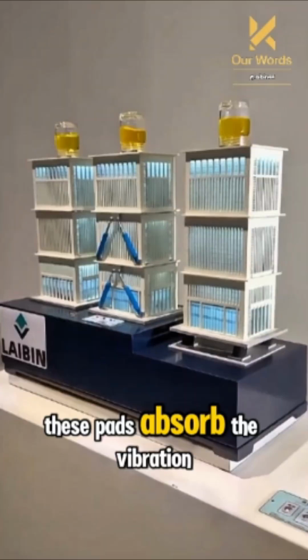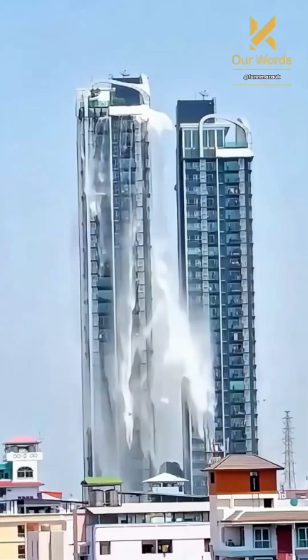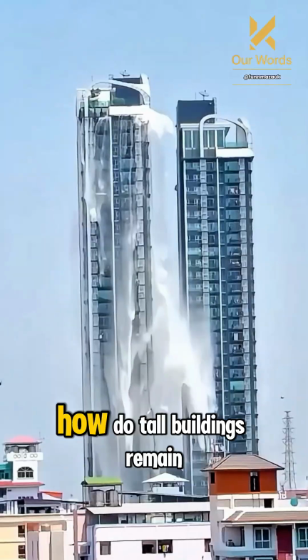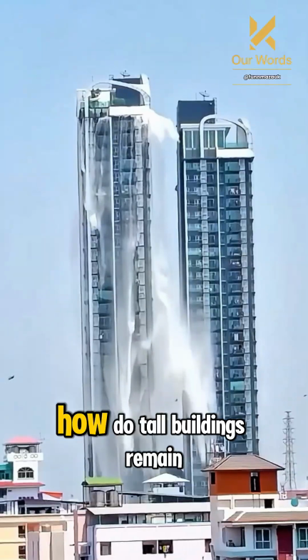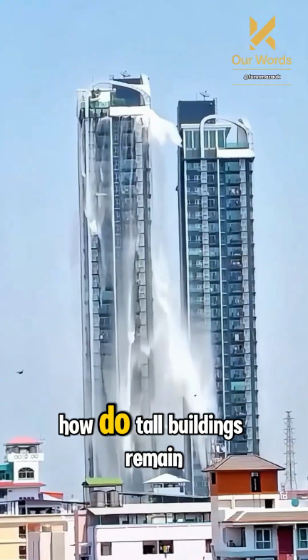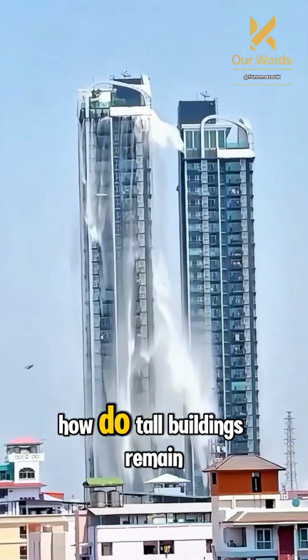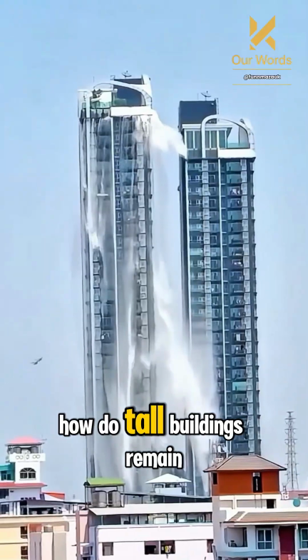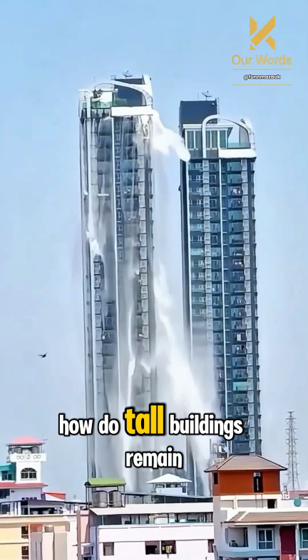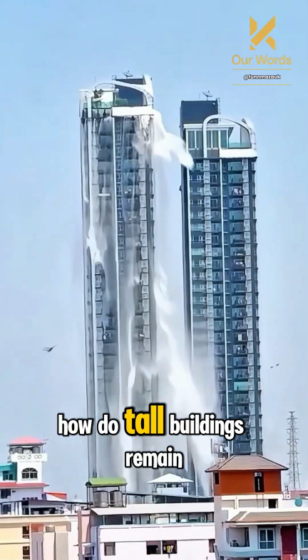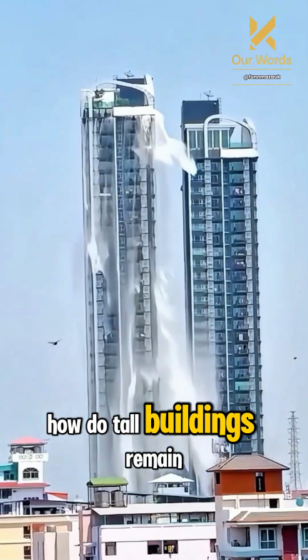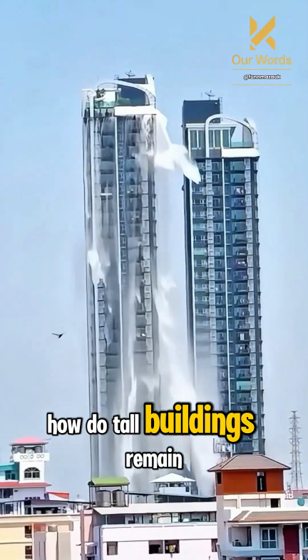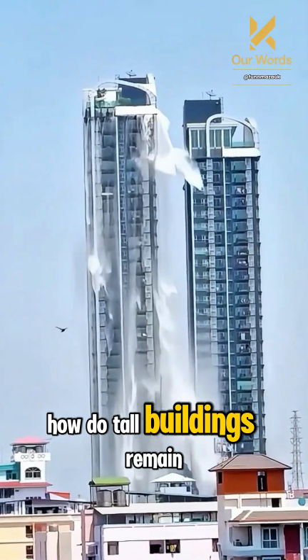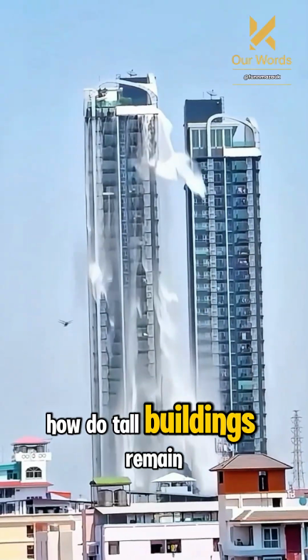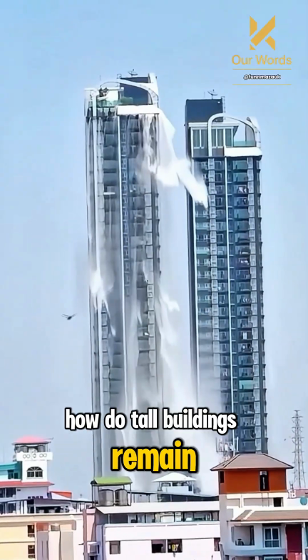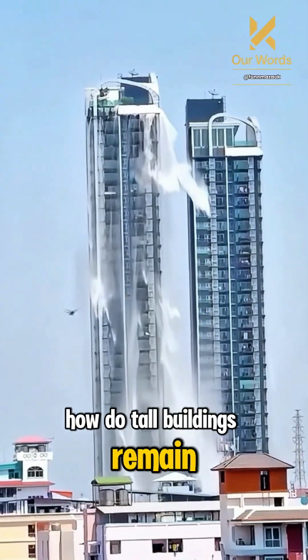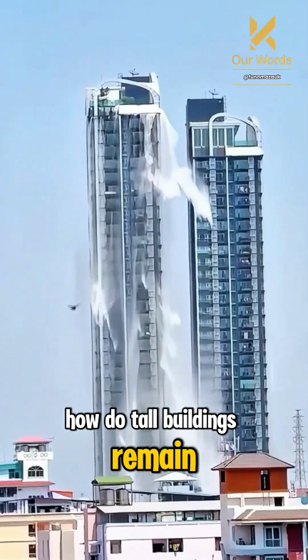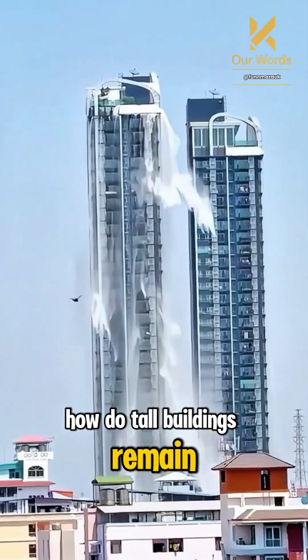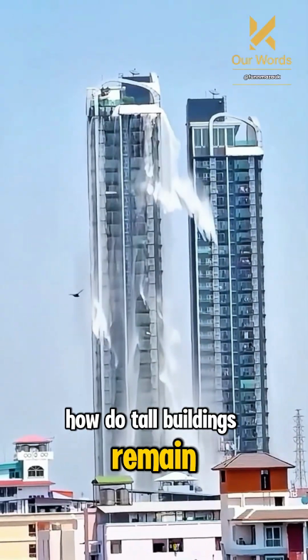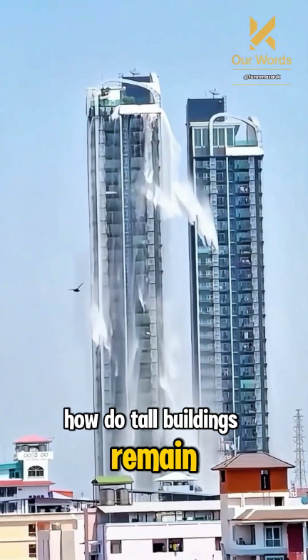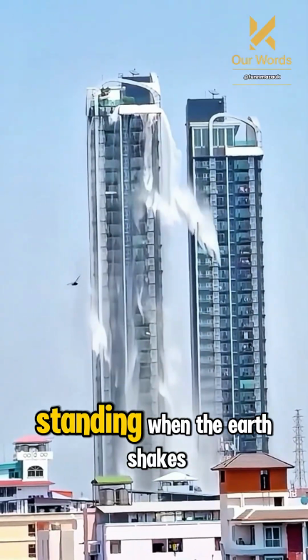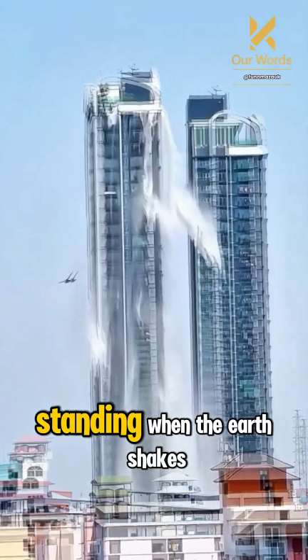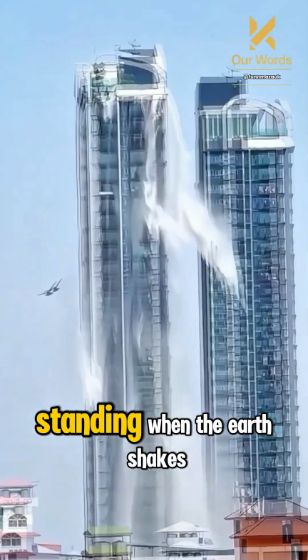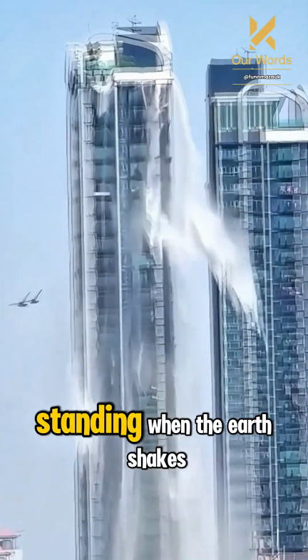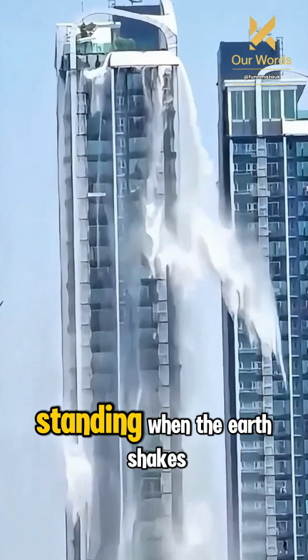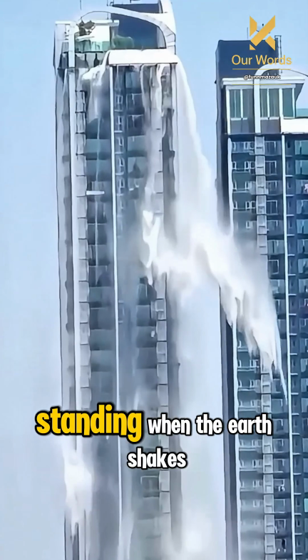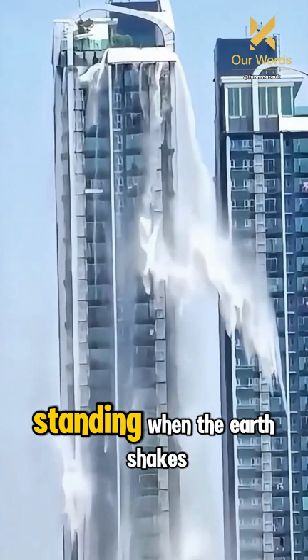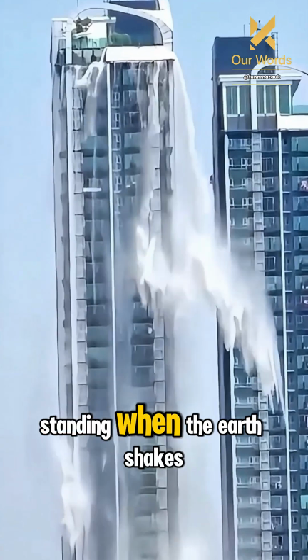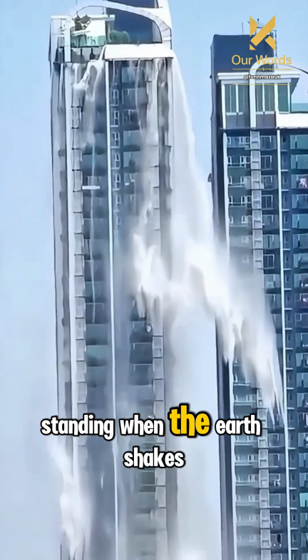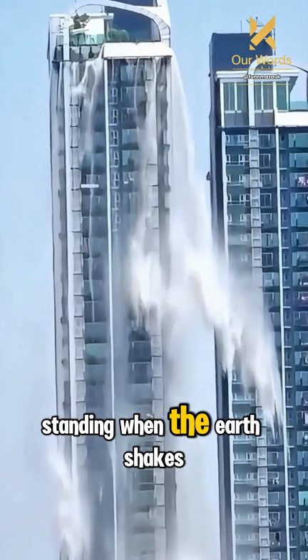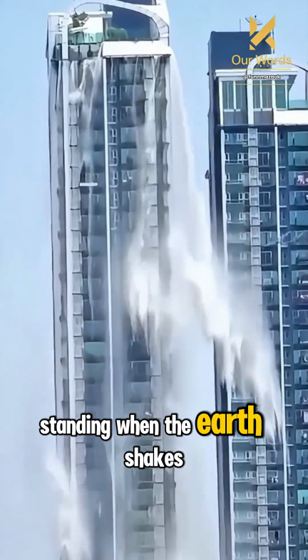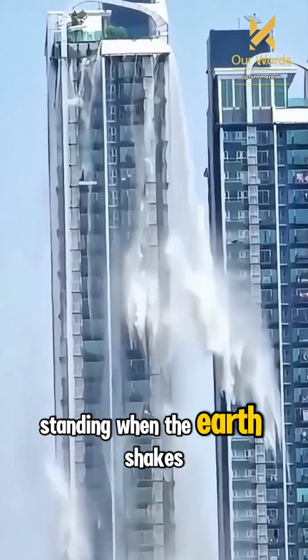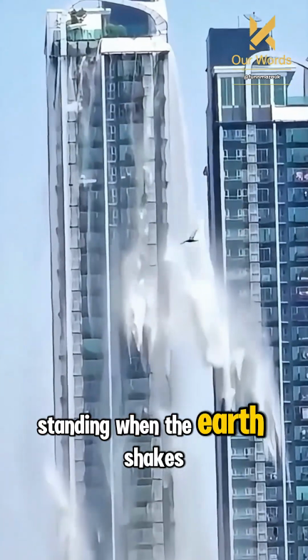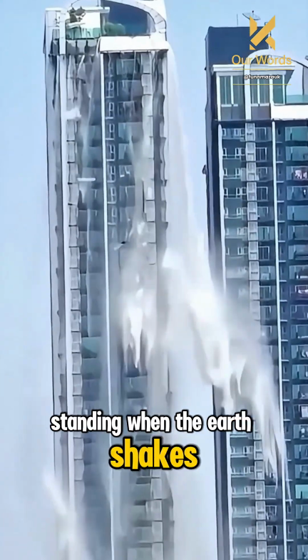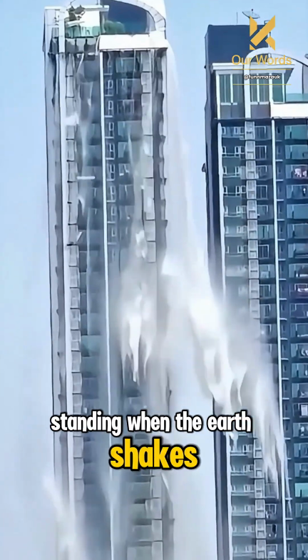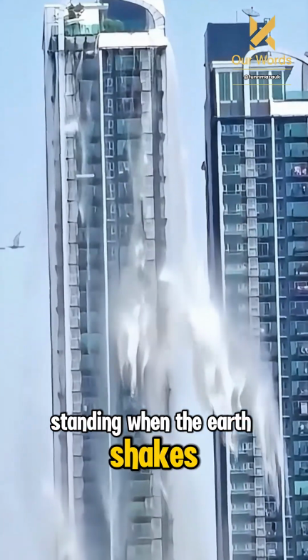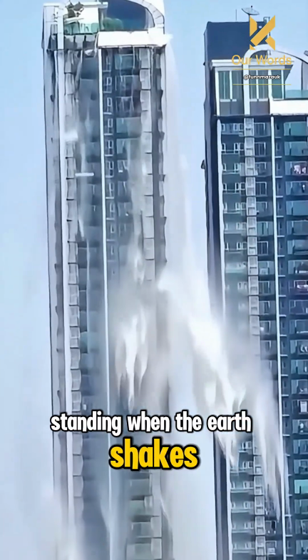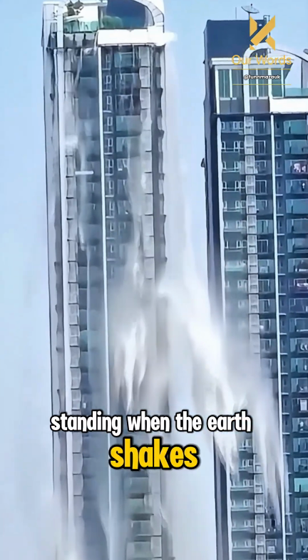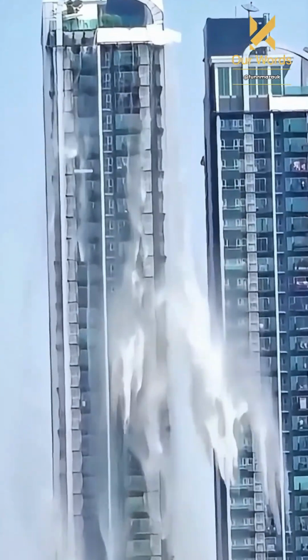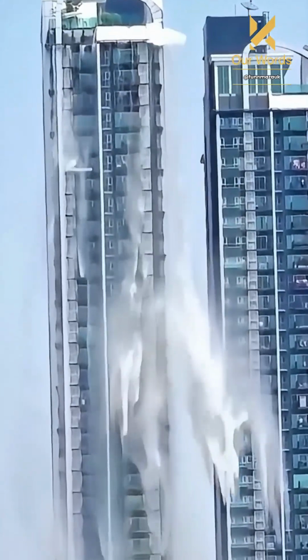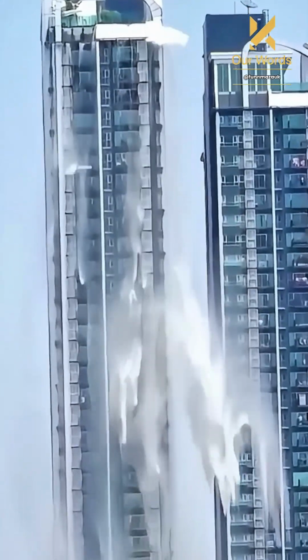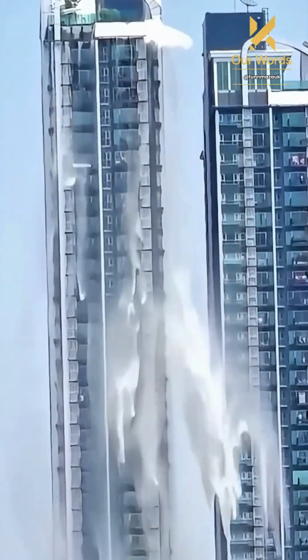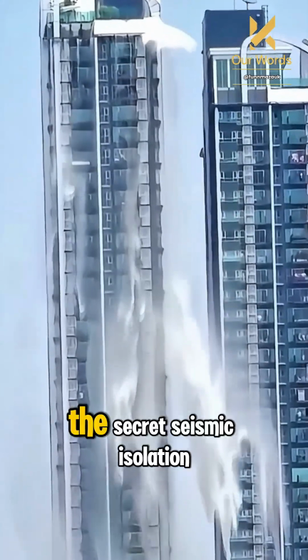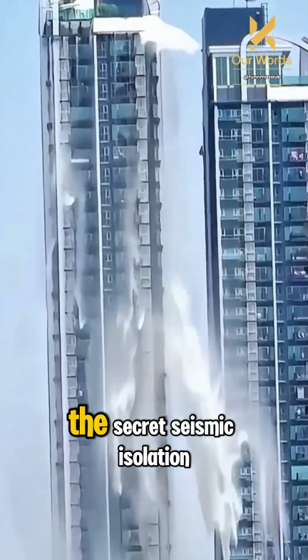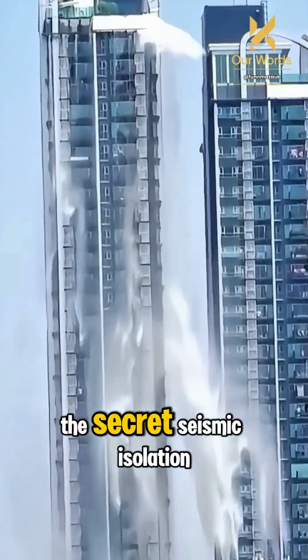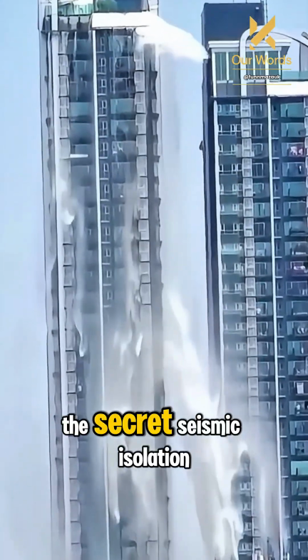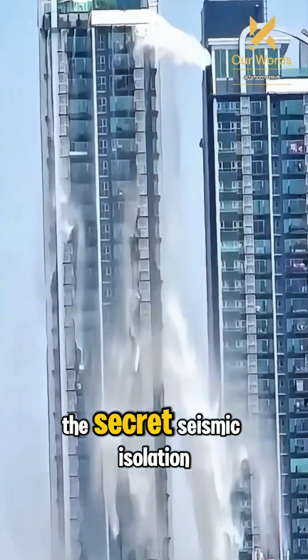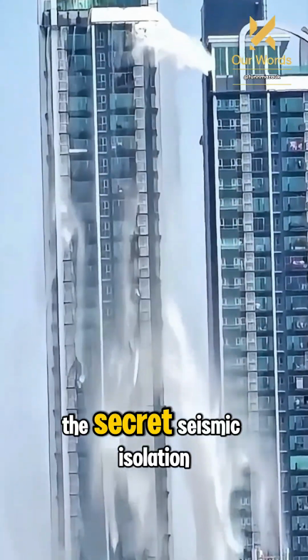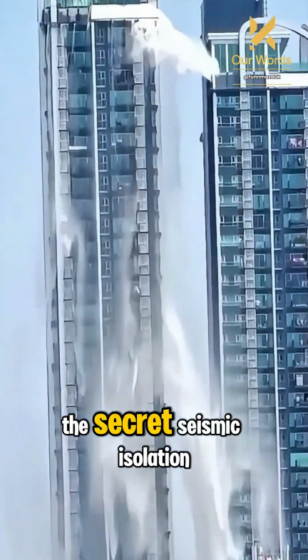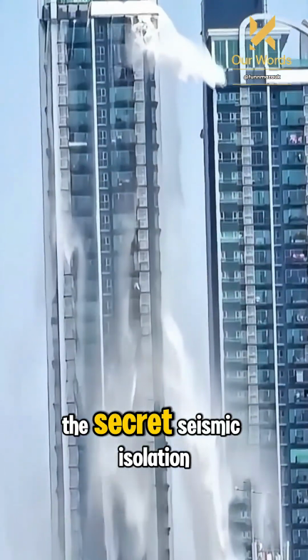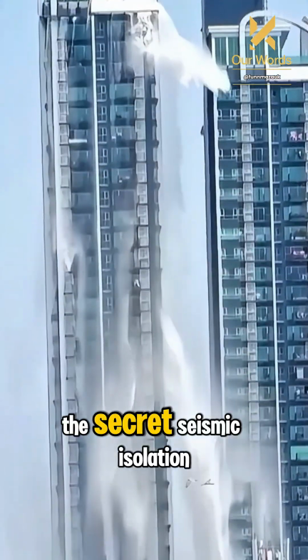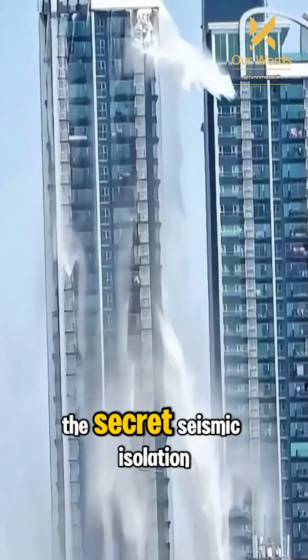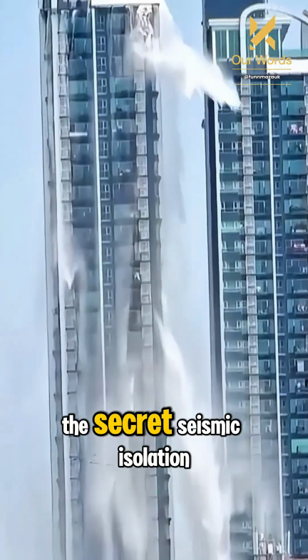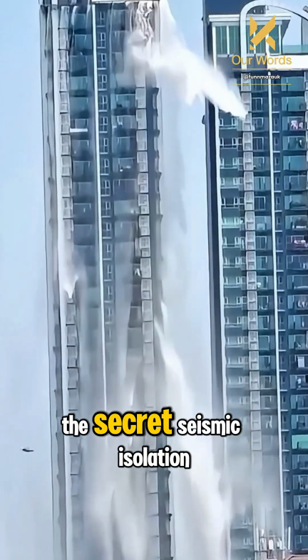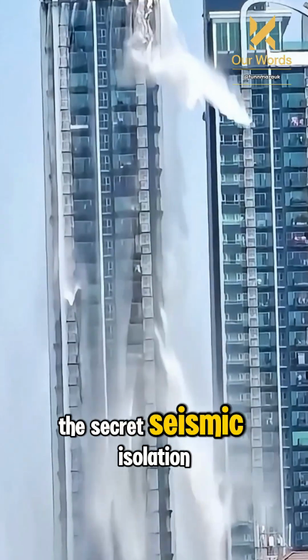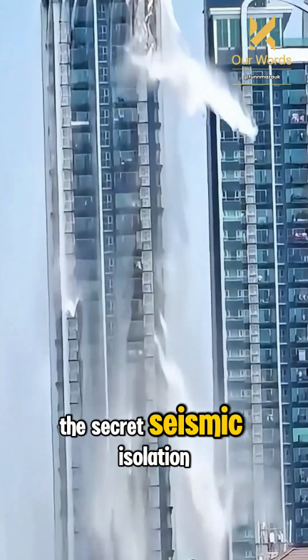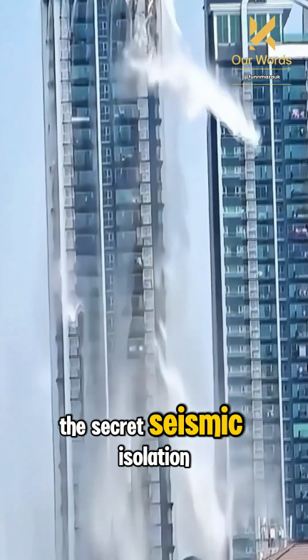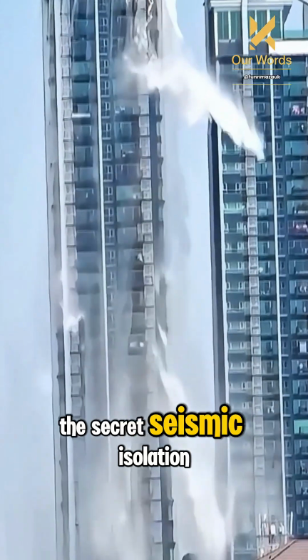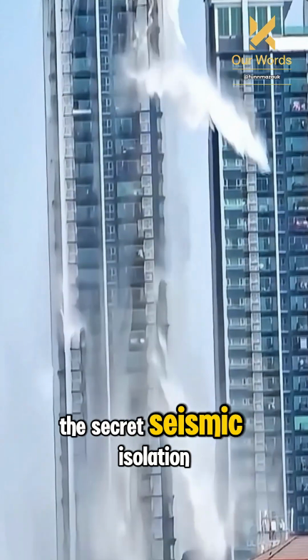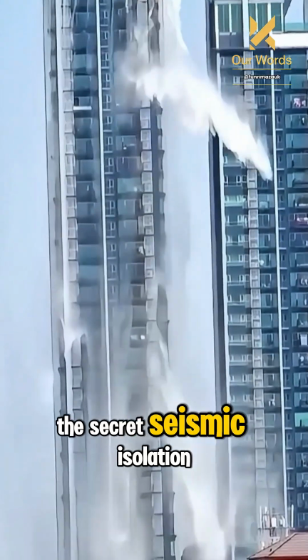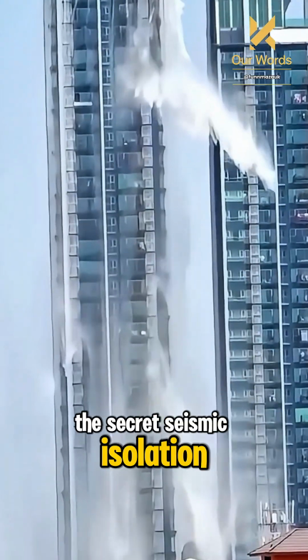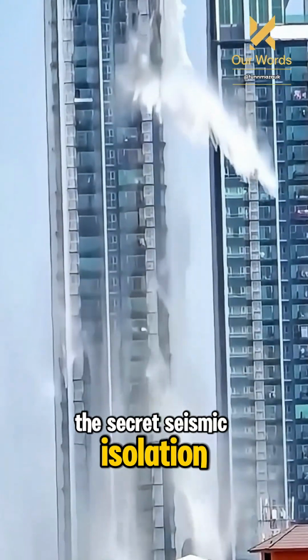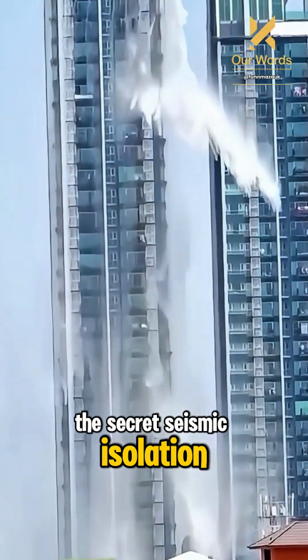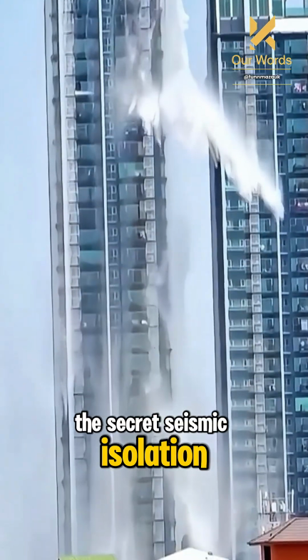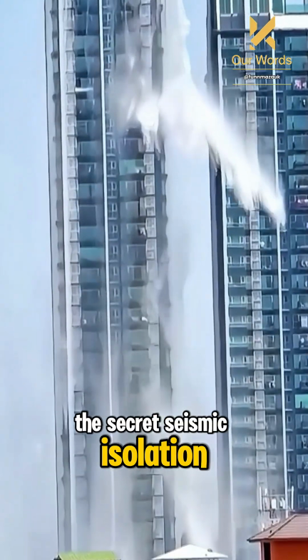How do tall buildings remain standing when the earth shakes? The secret: seismic isolation.